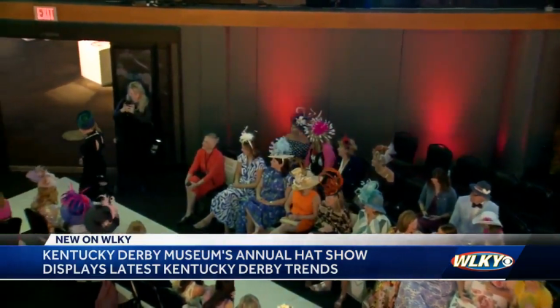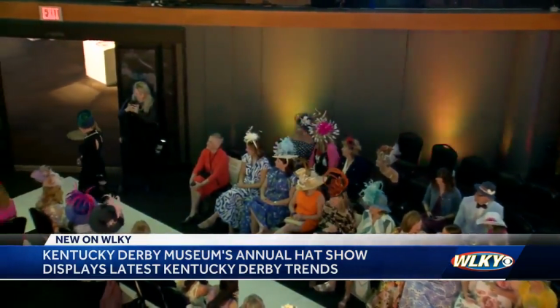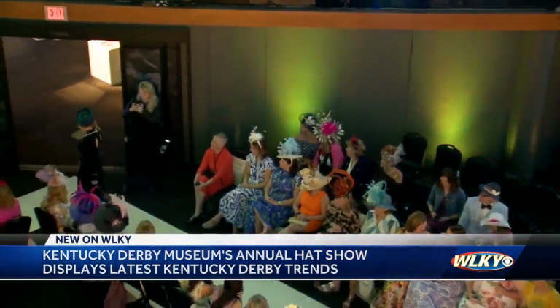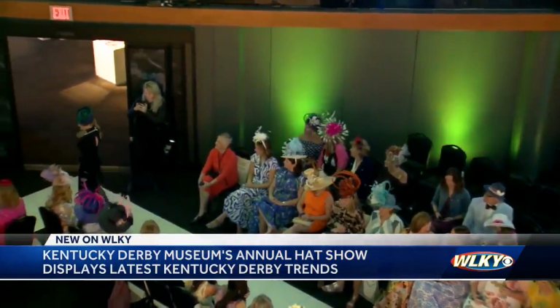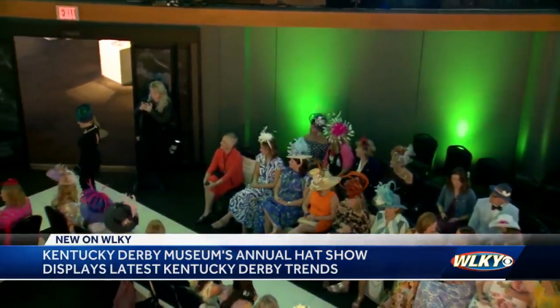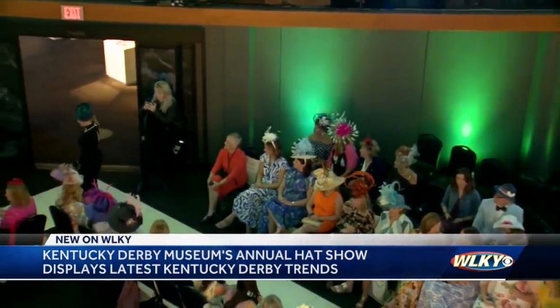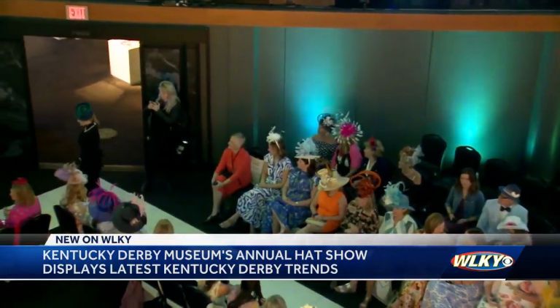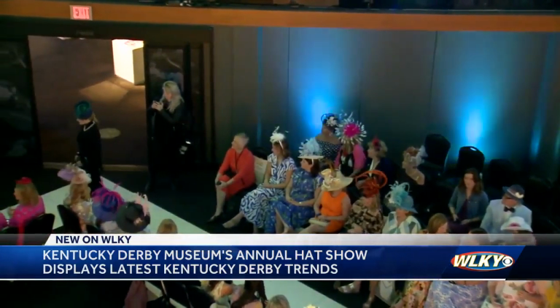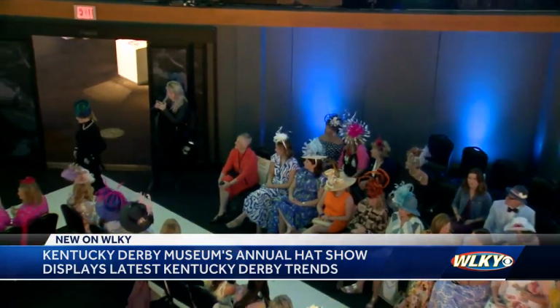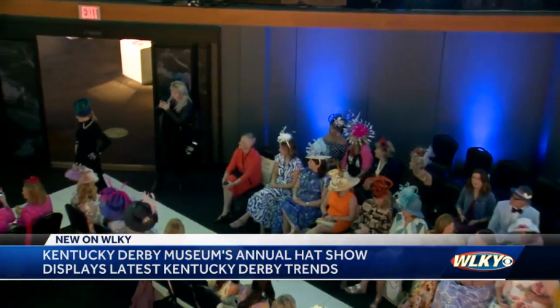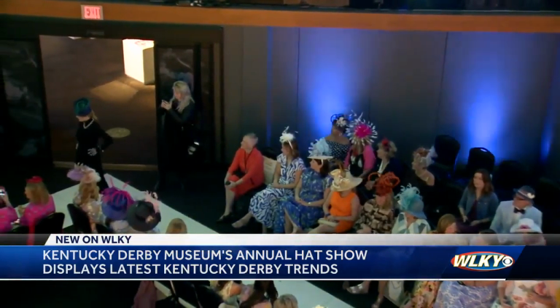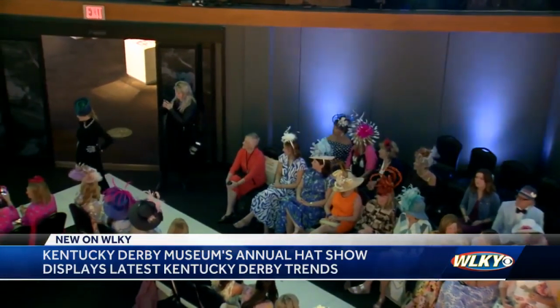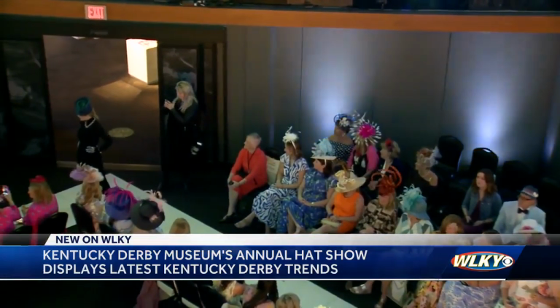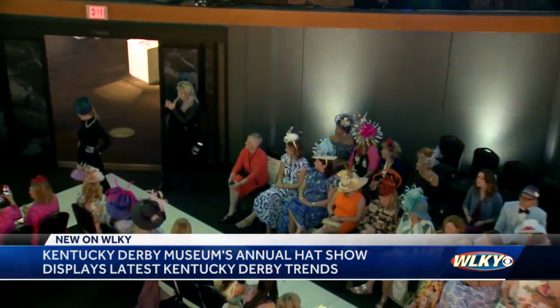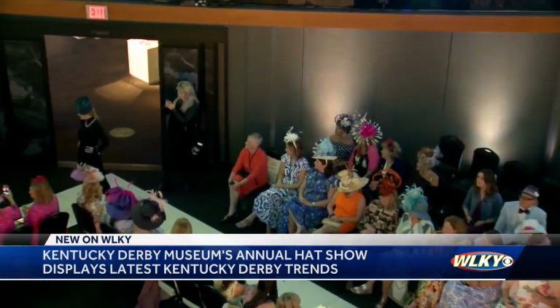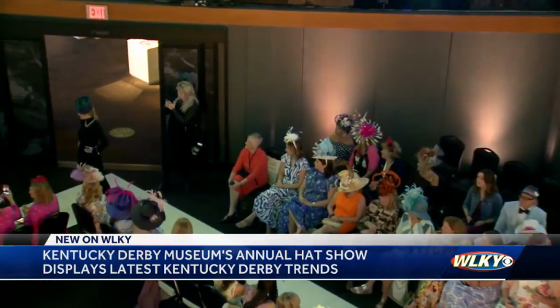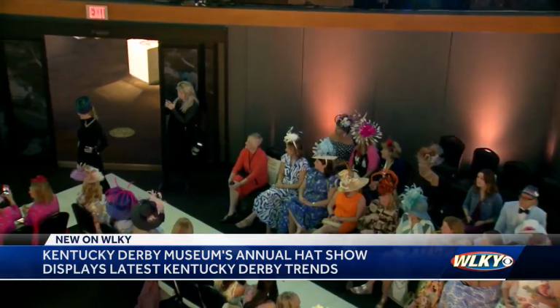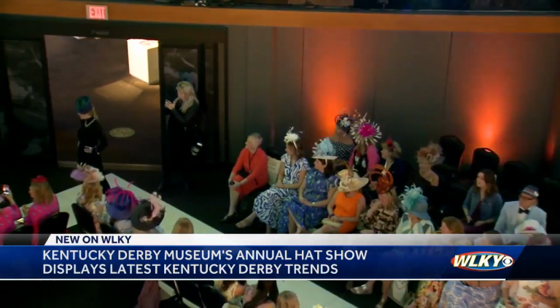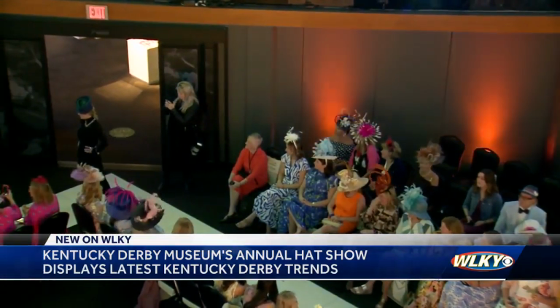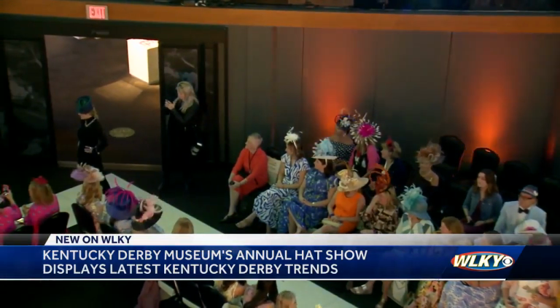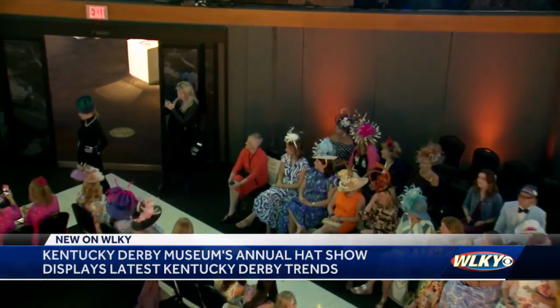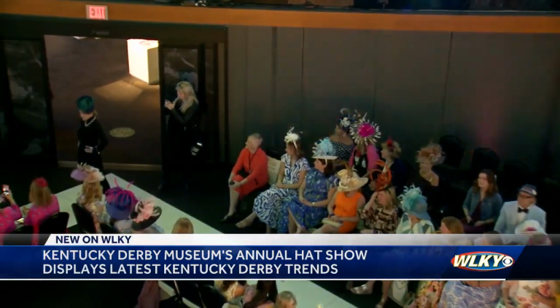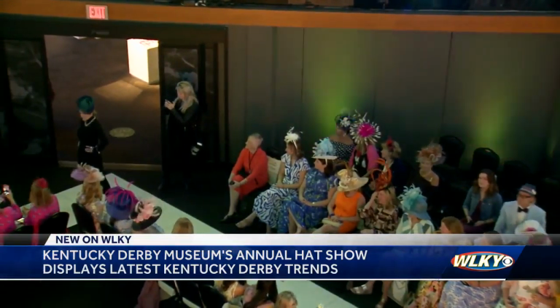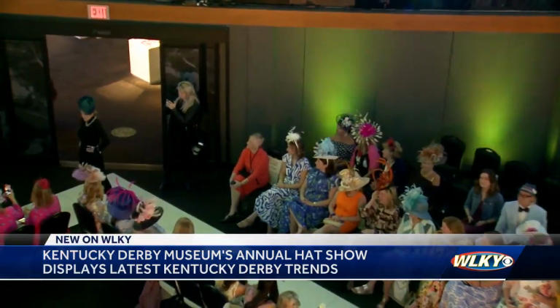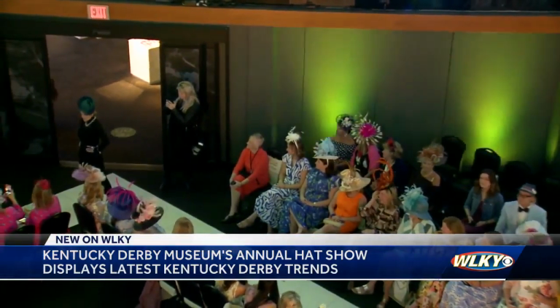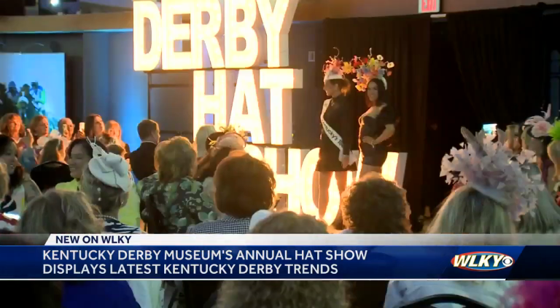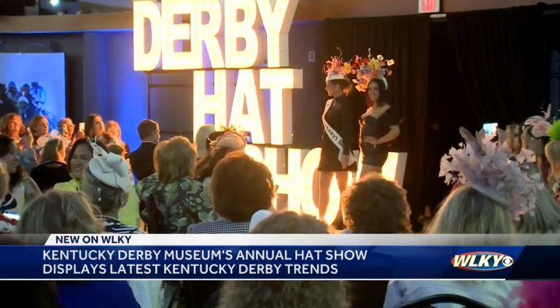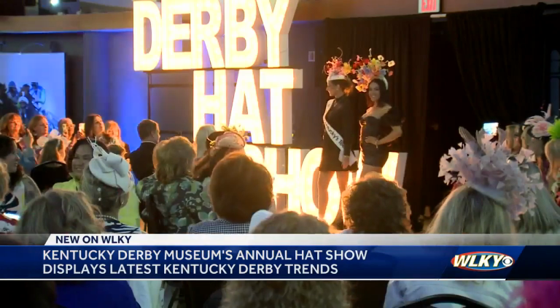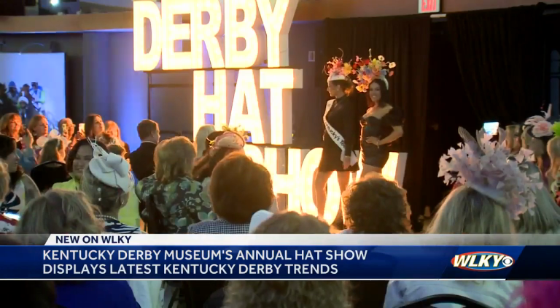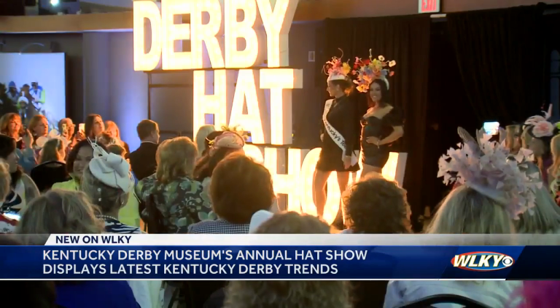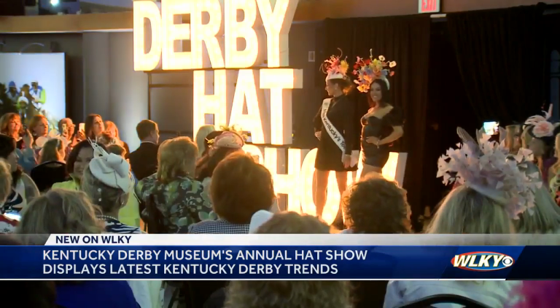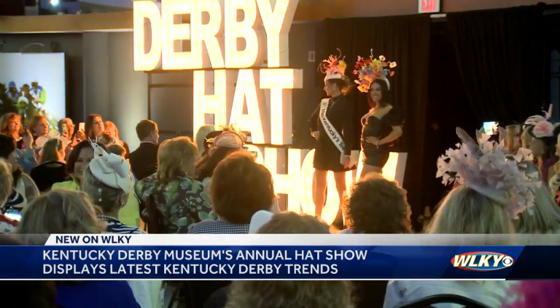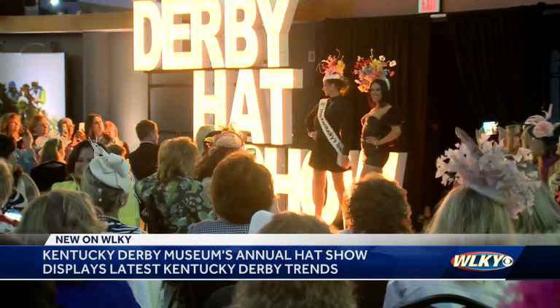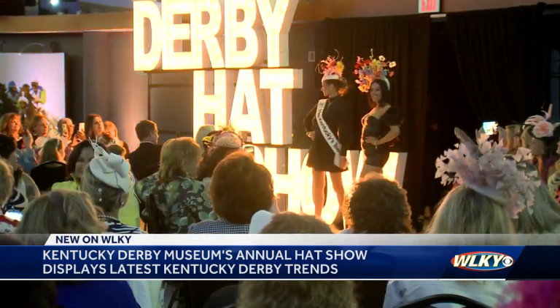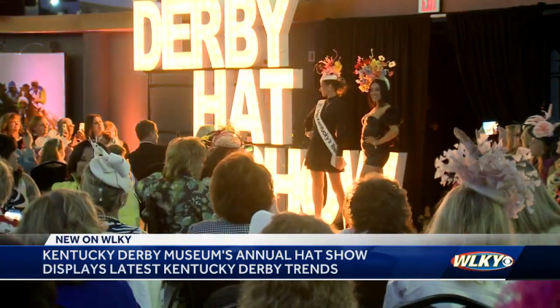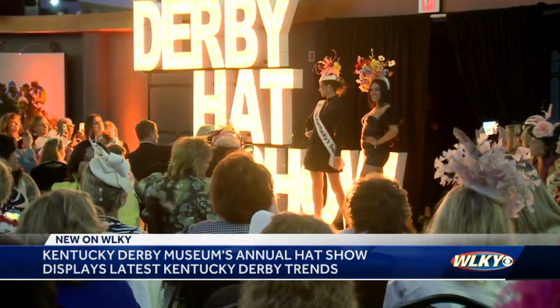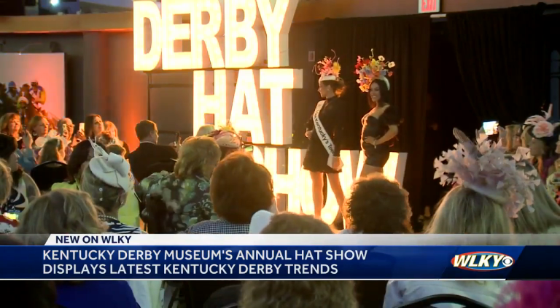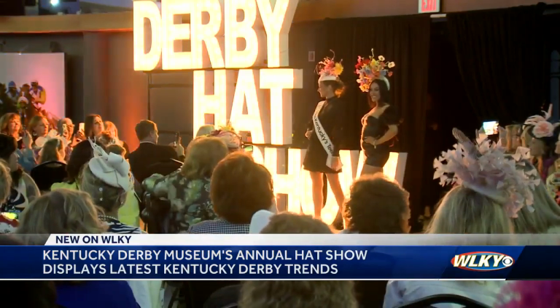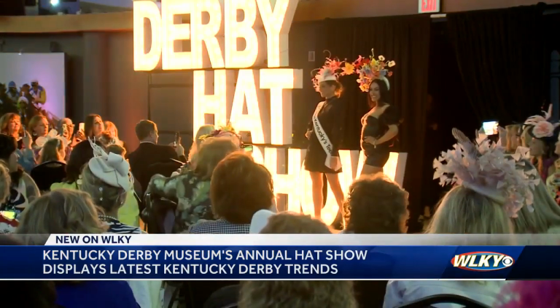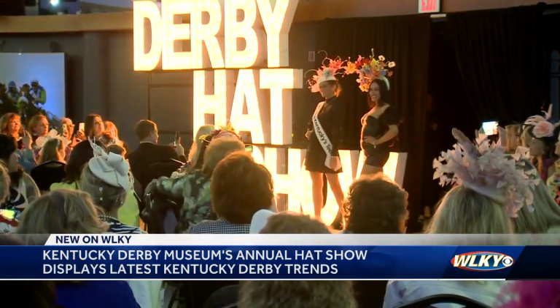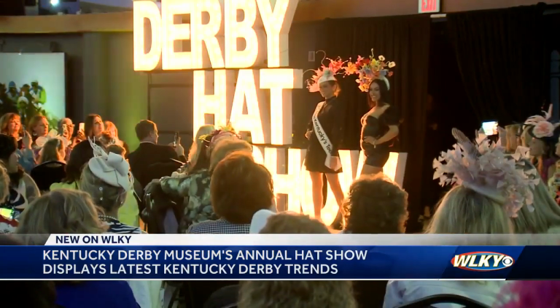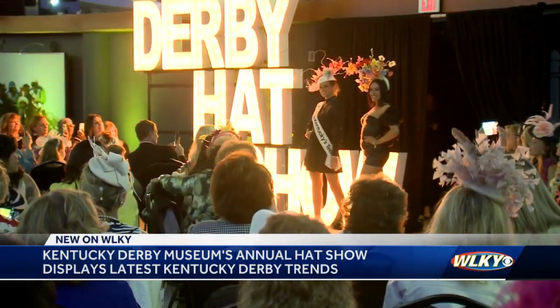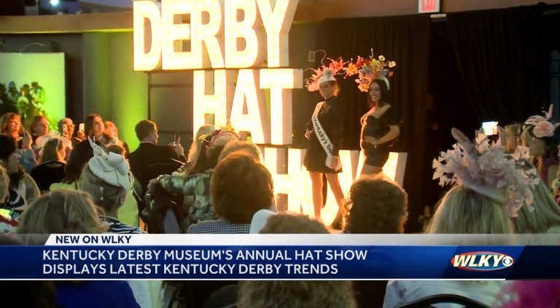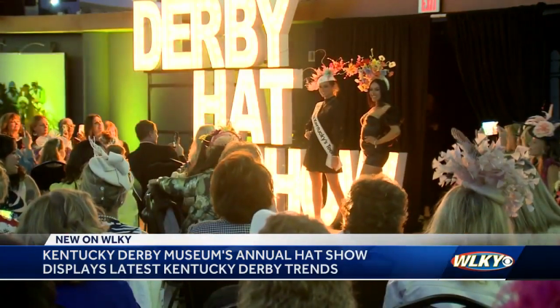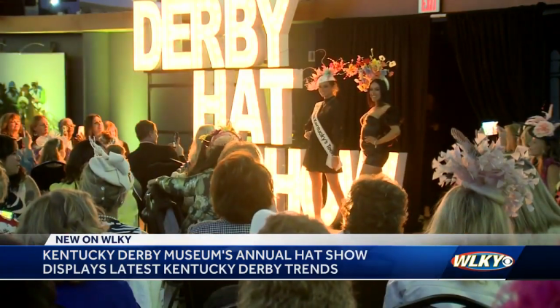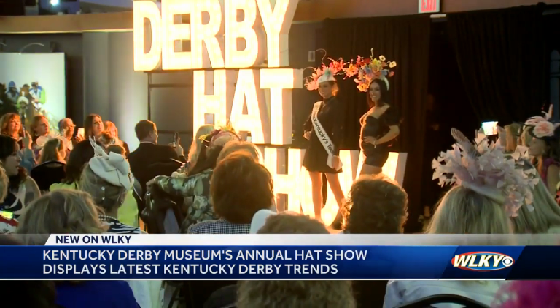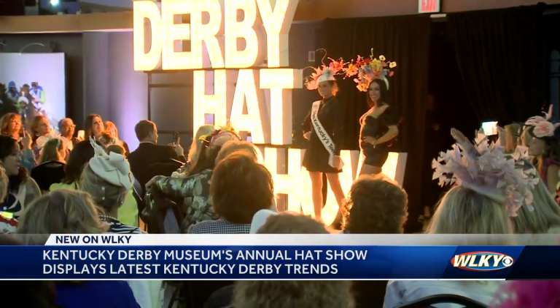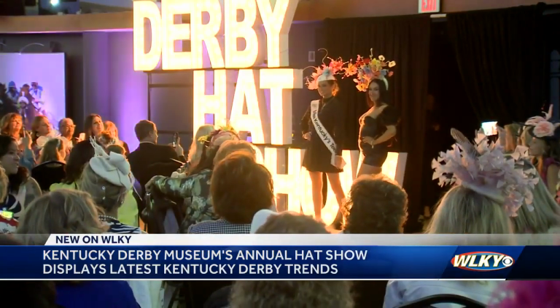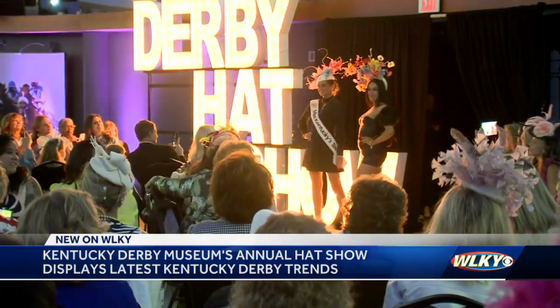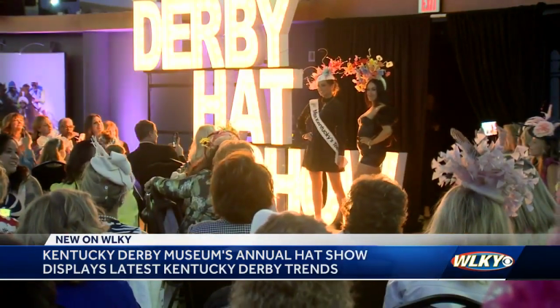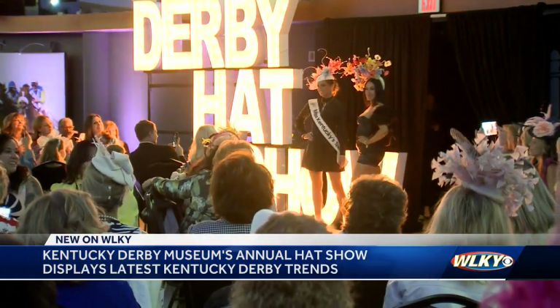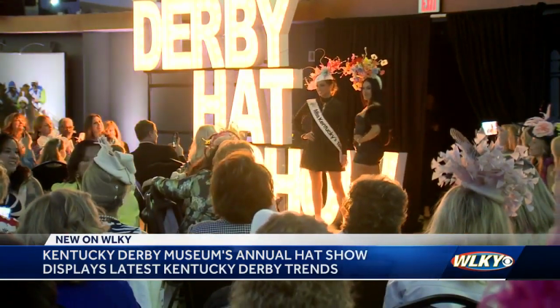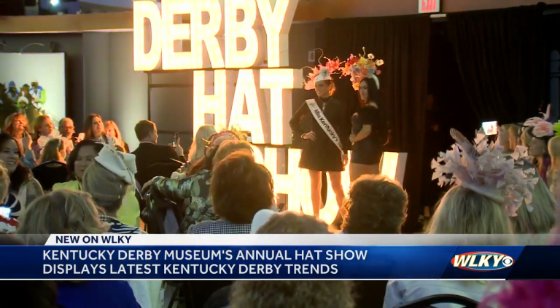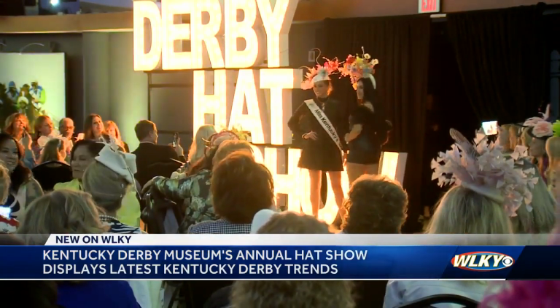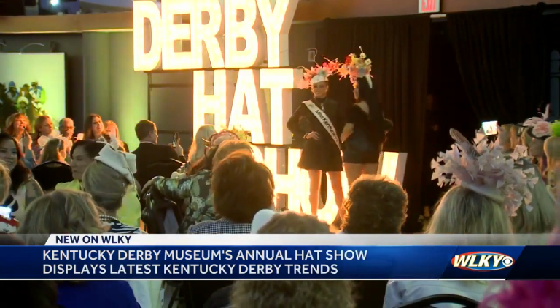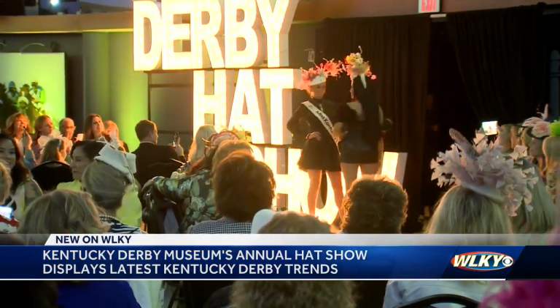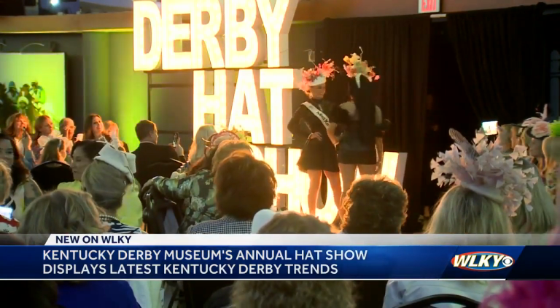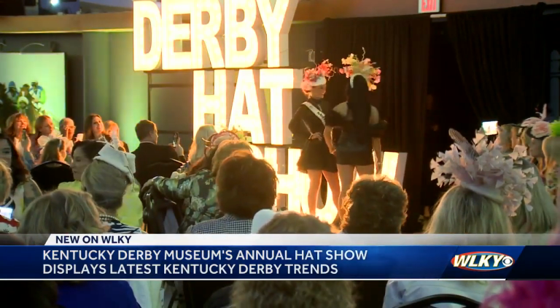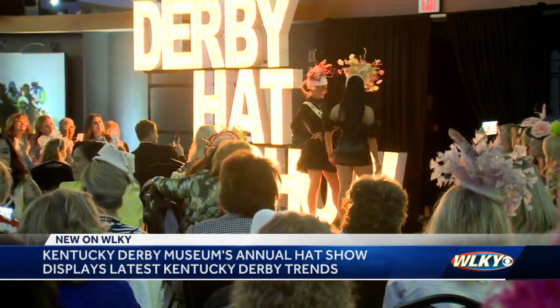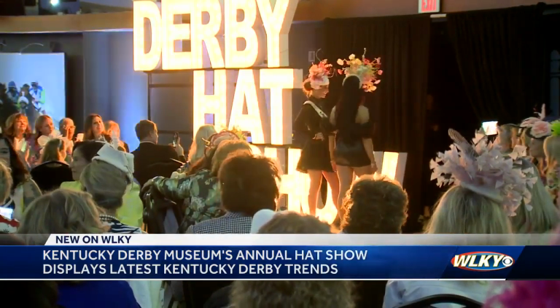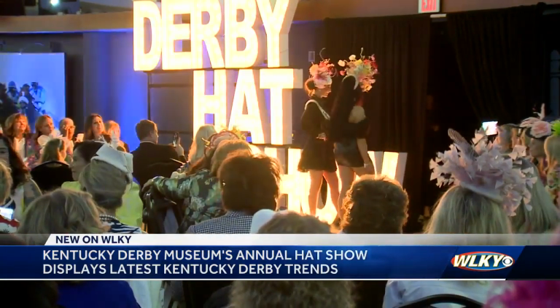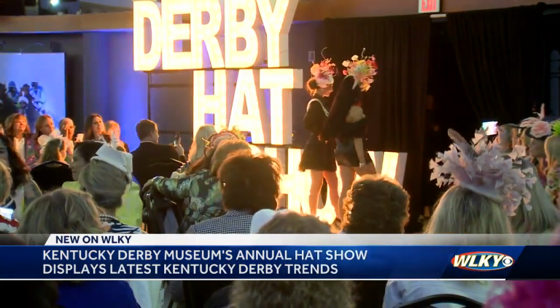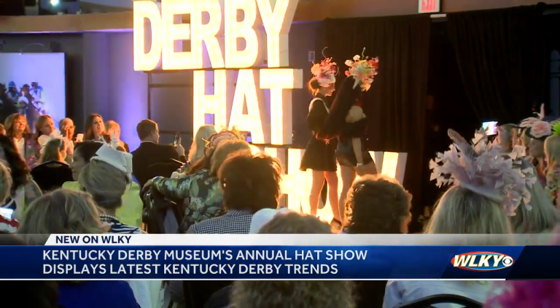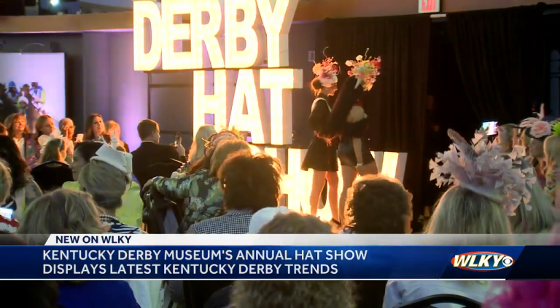According to those designers, red is the color to look for this year, along with some interesting color pairings.